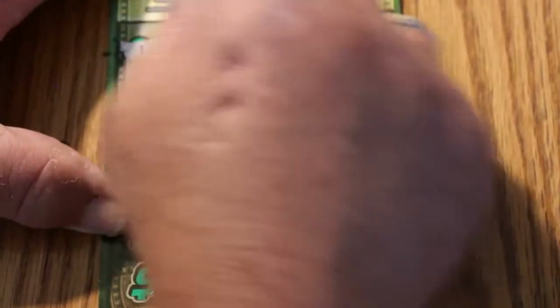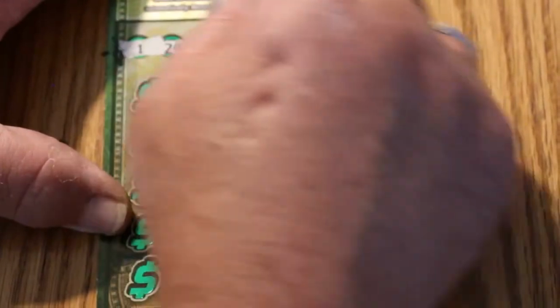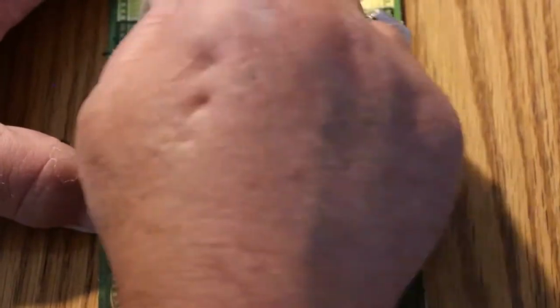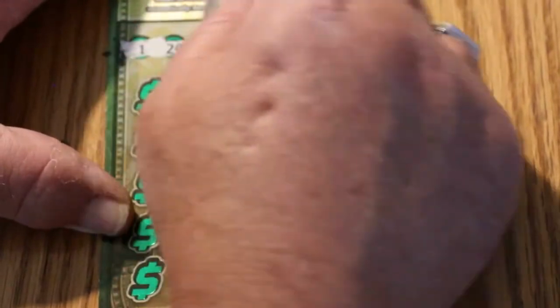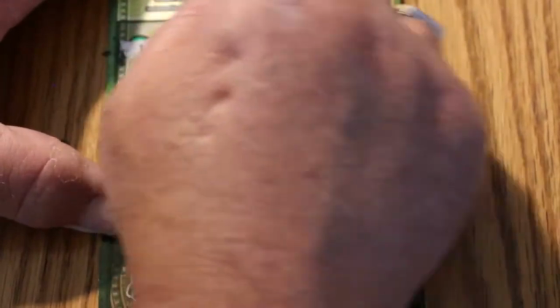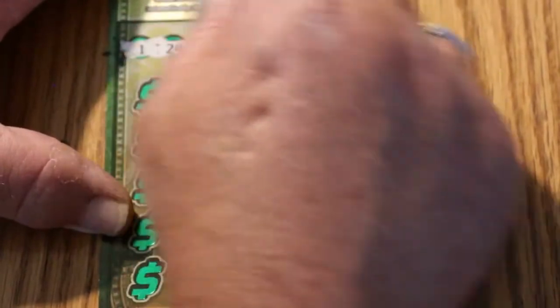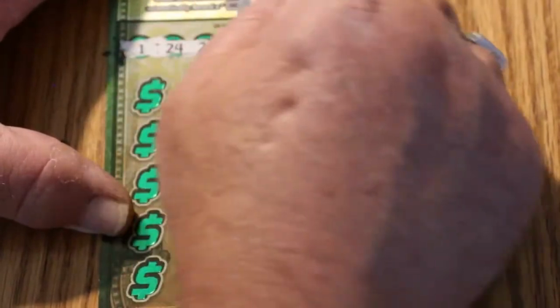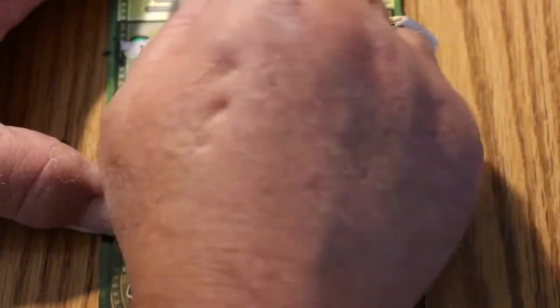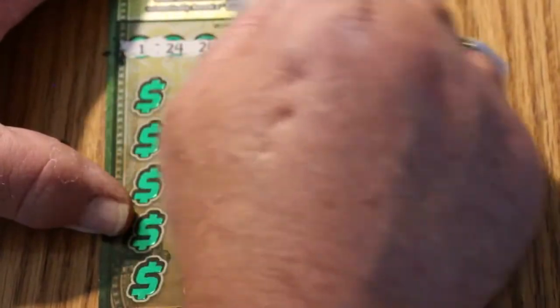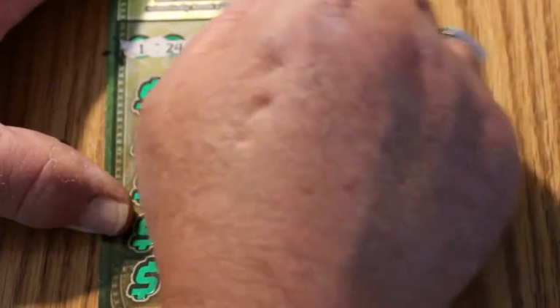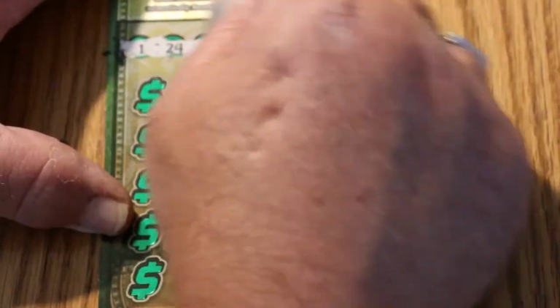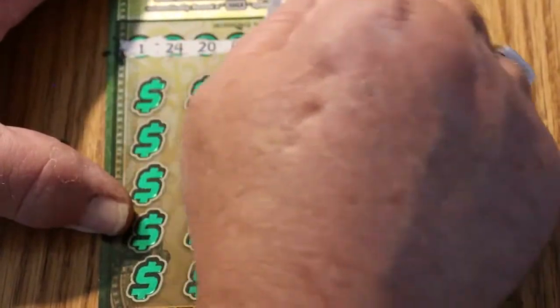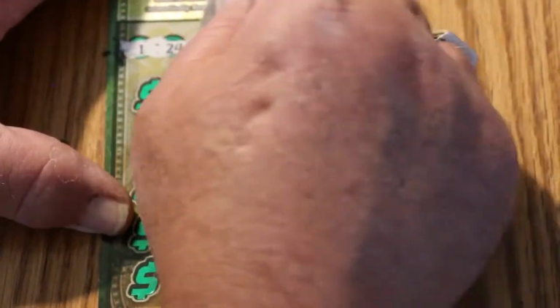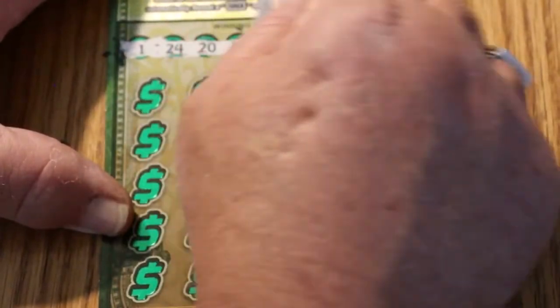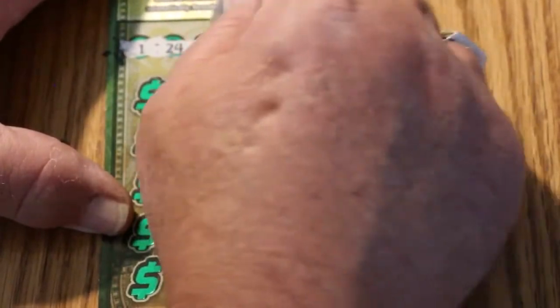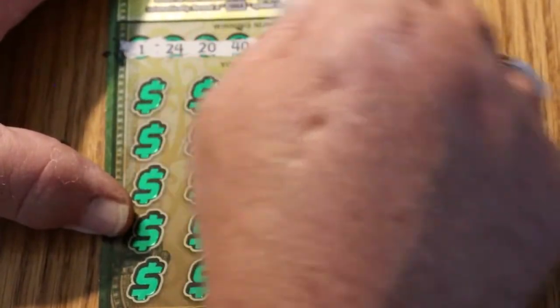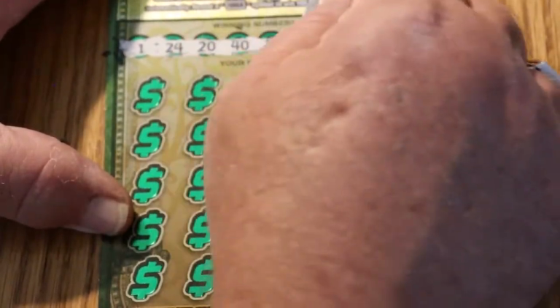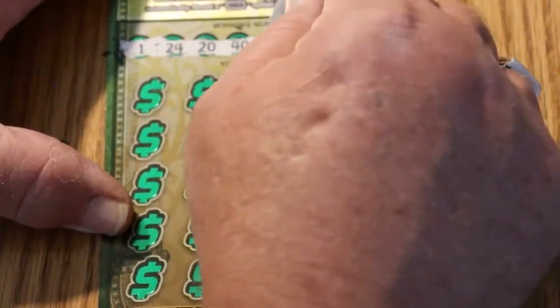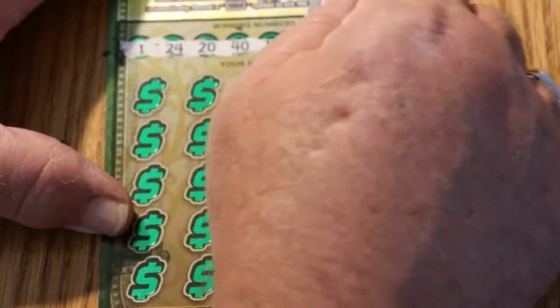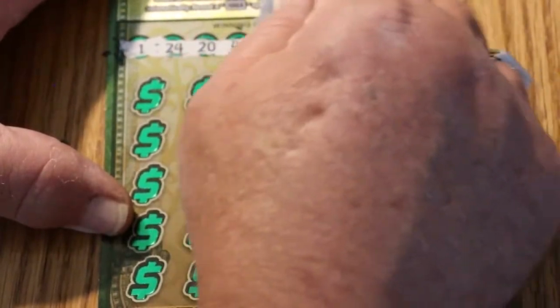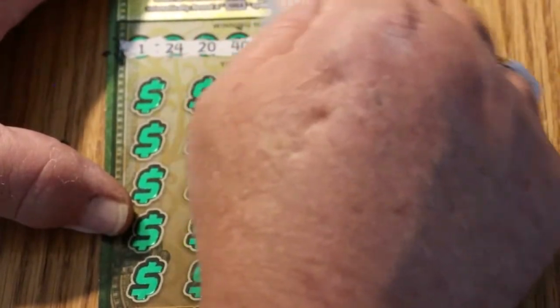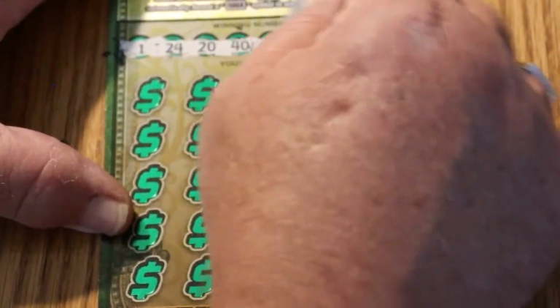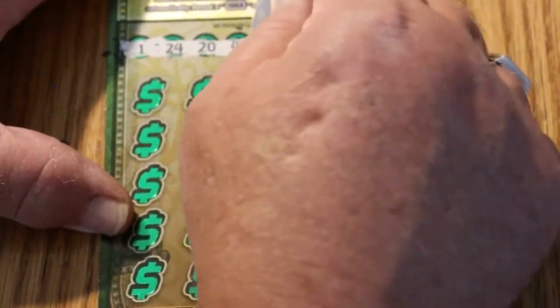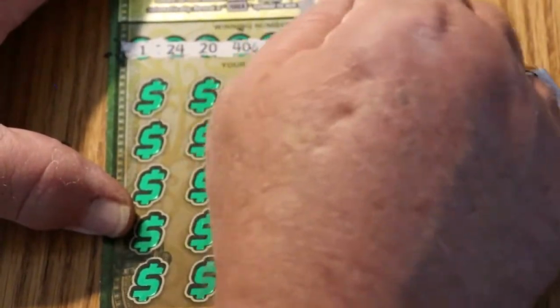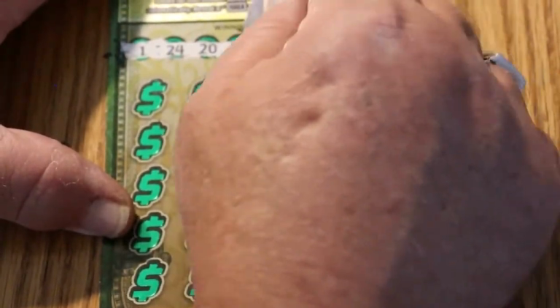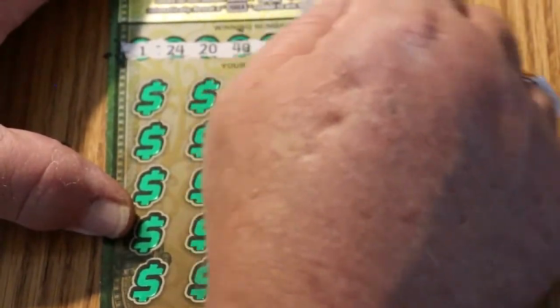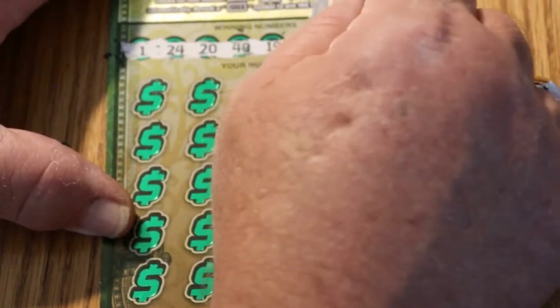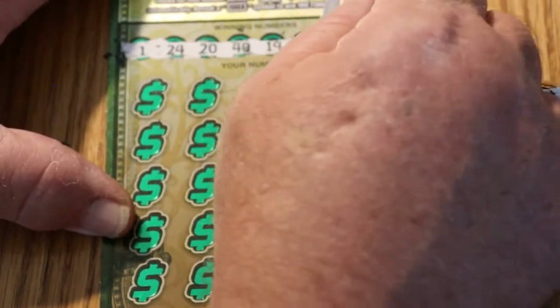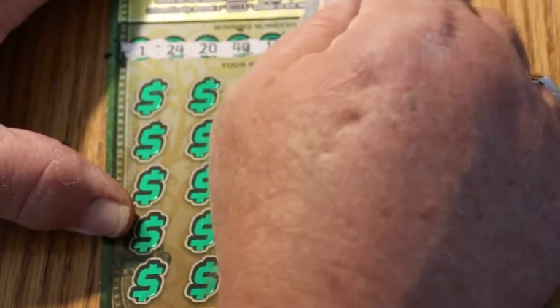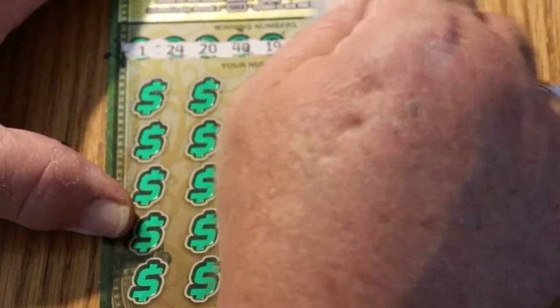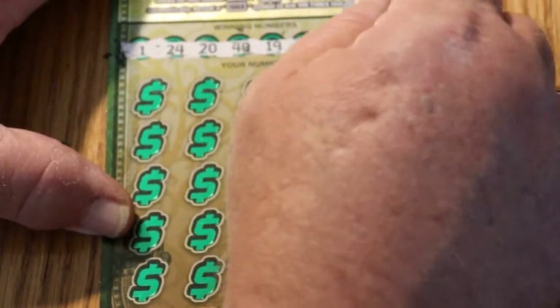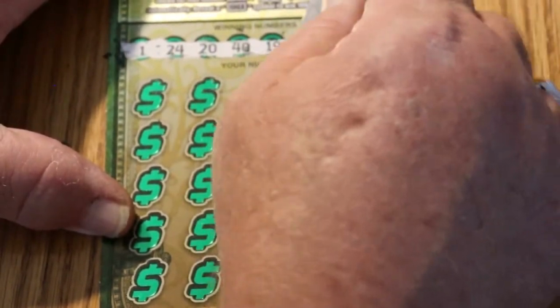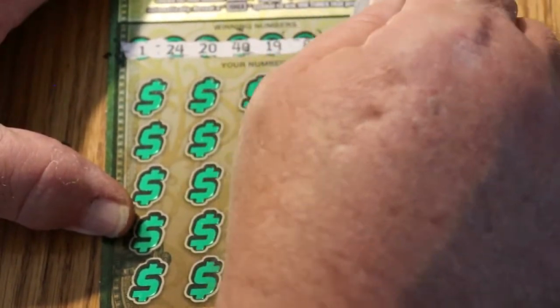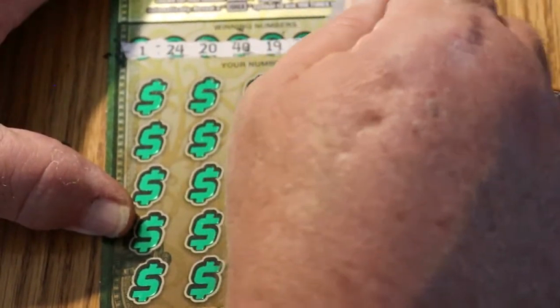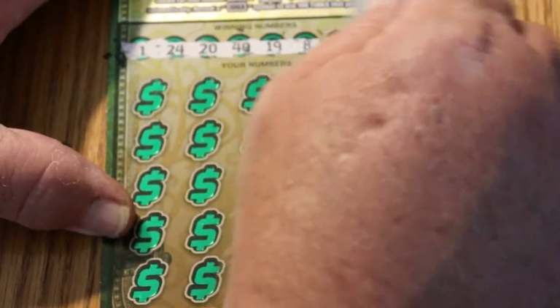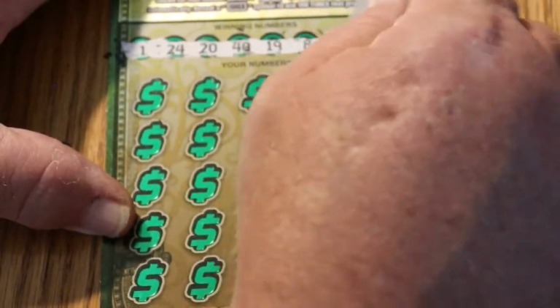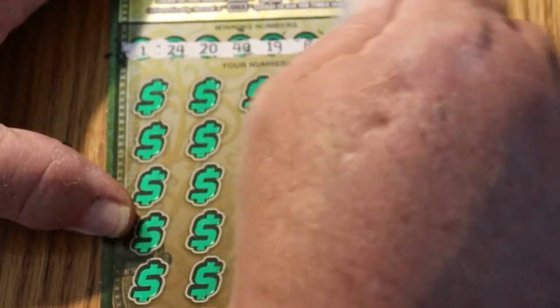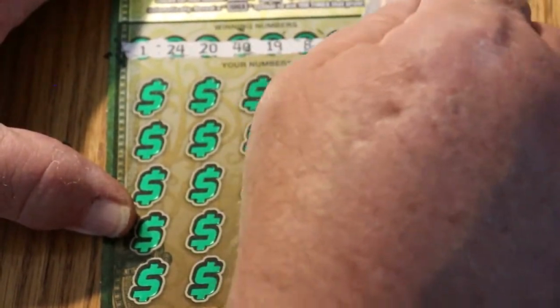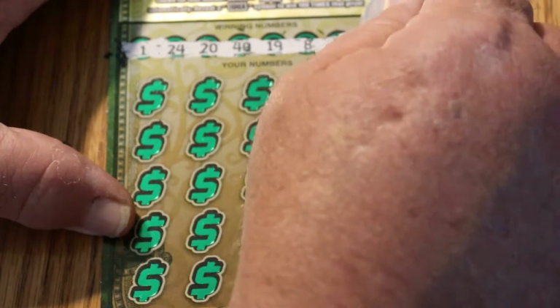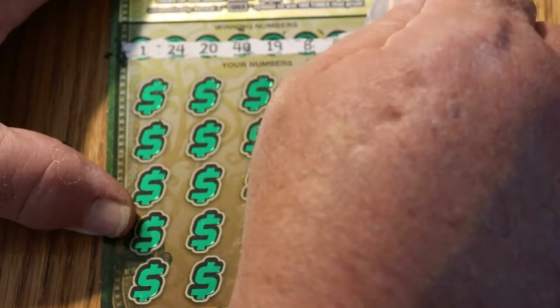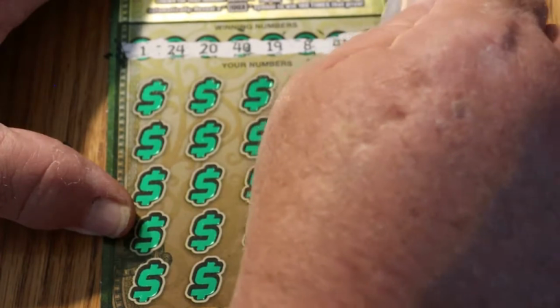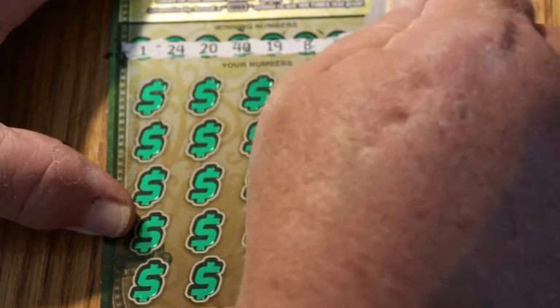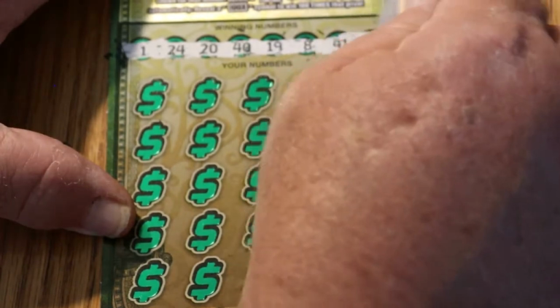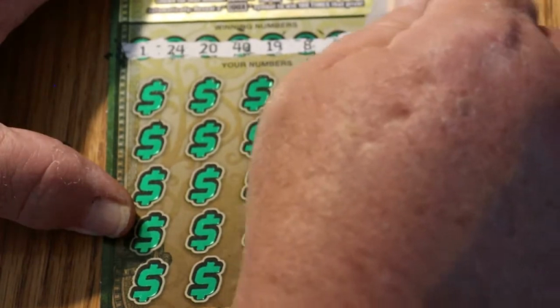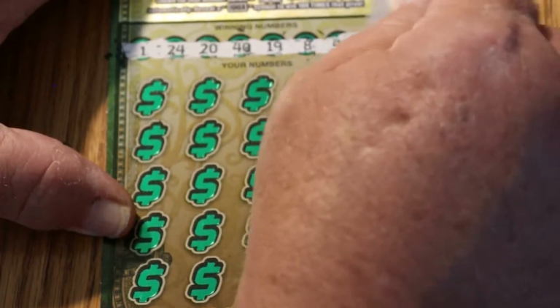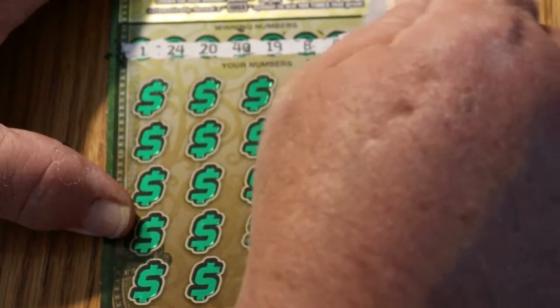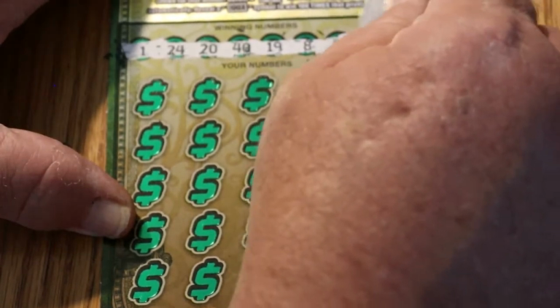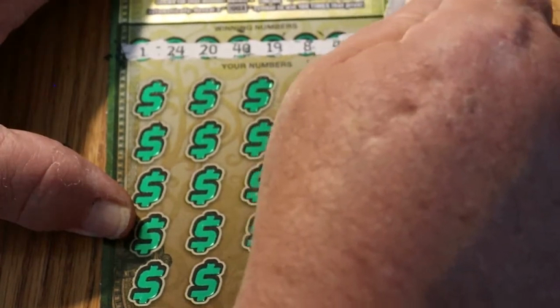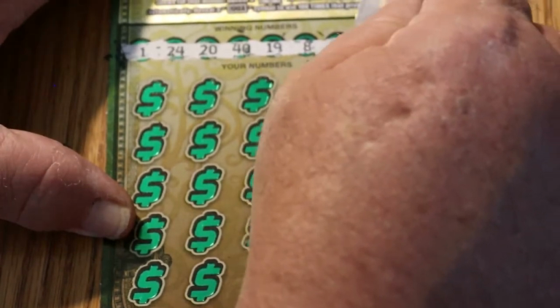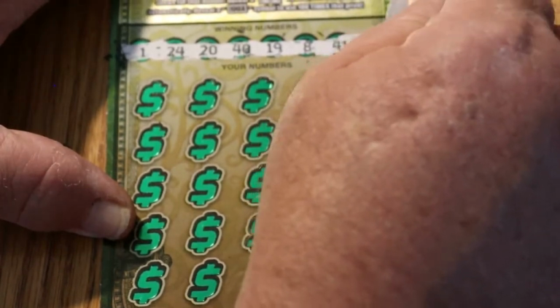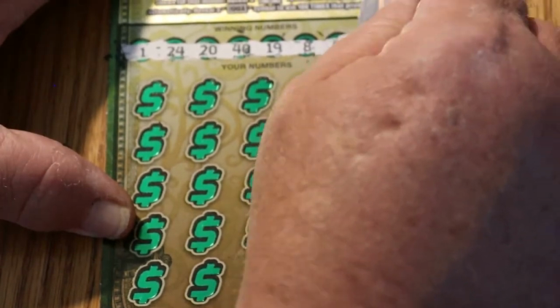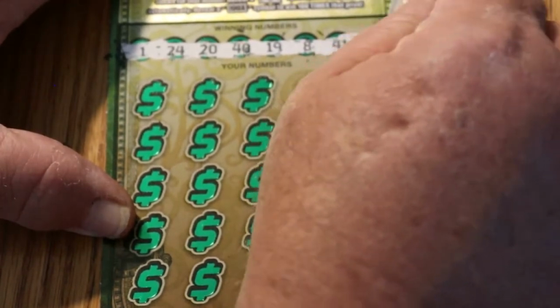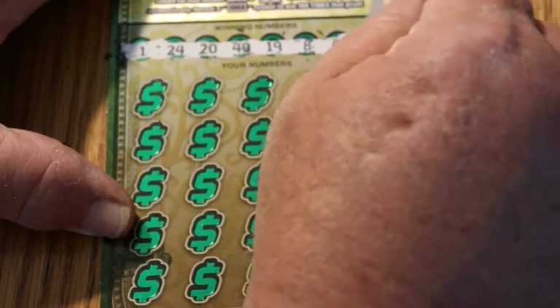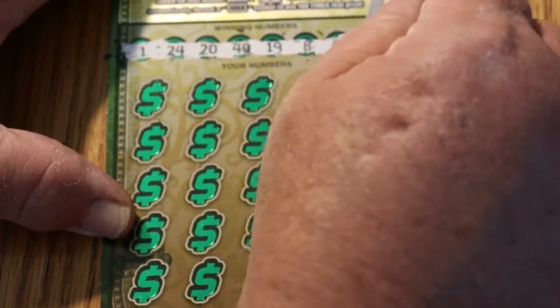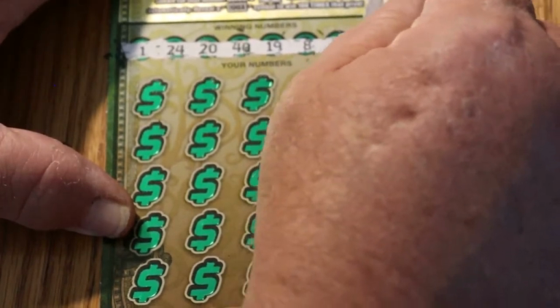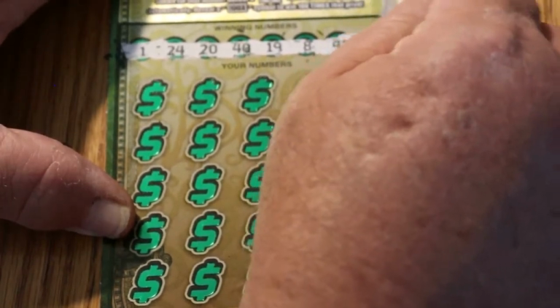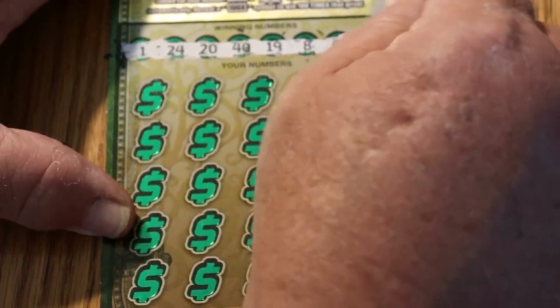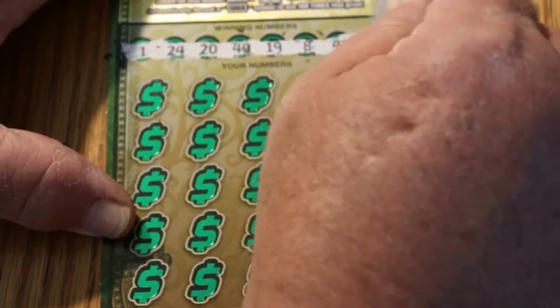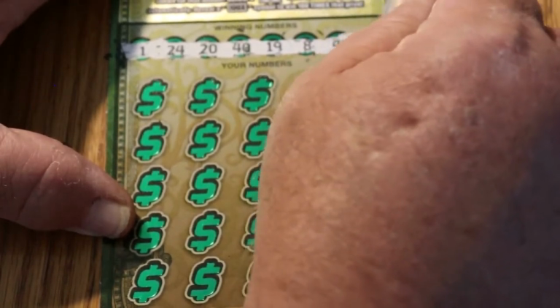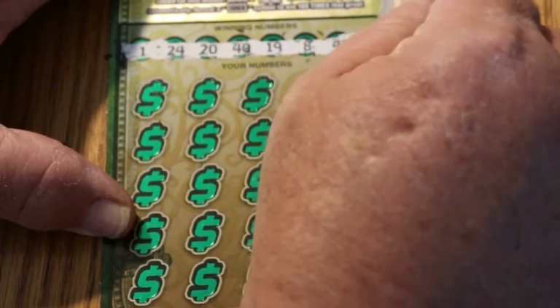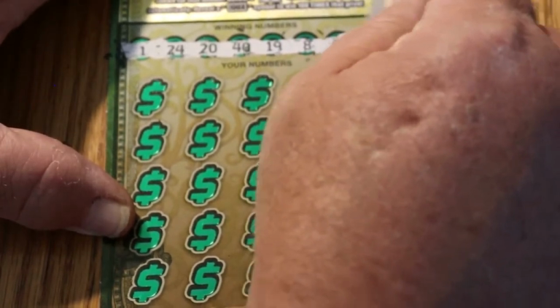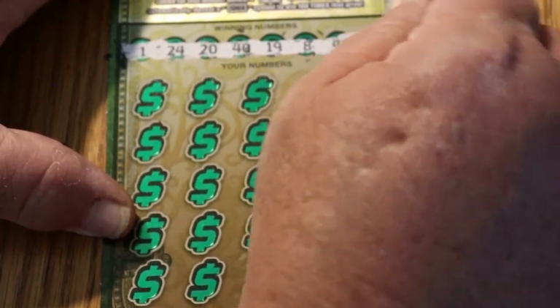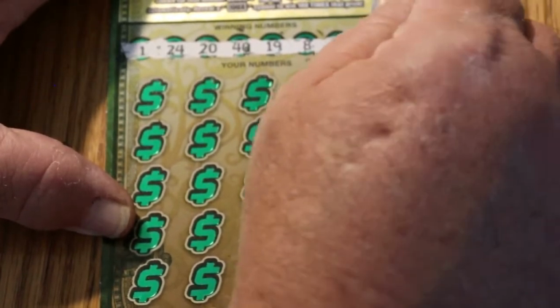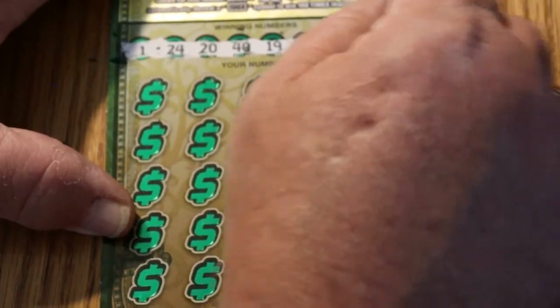Your numbers for ticket 000: 1, 24, 20, 40, 19, 8, 41, and 31.